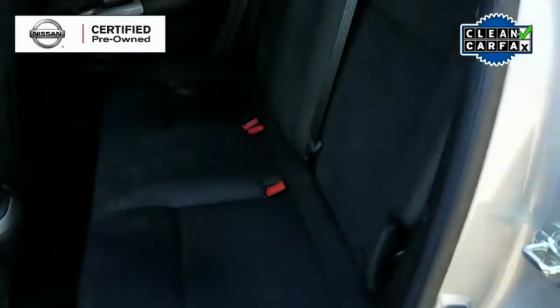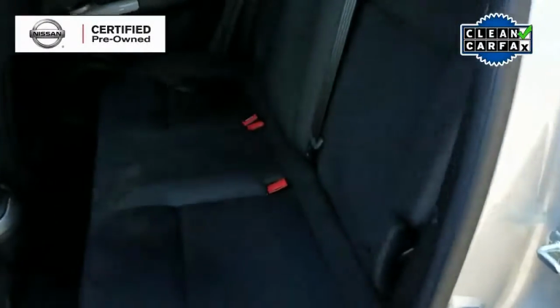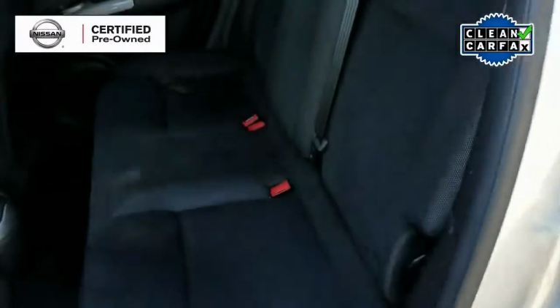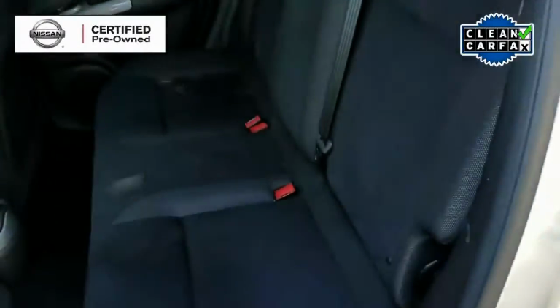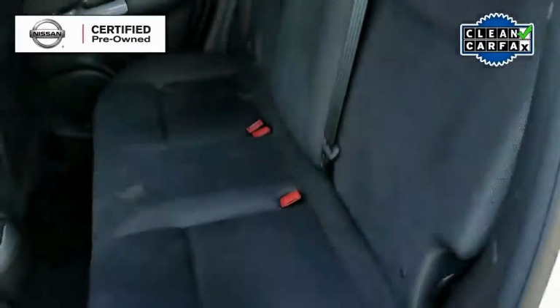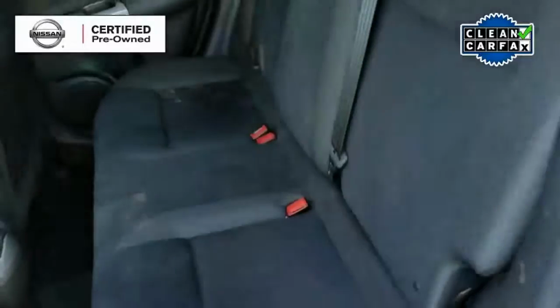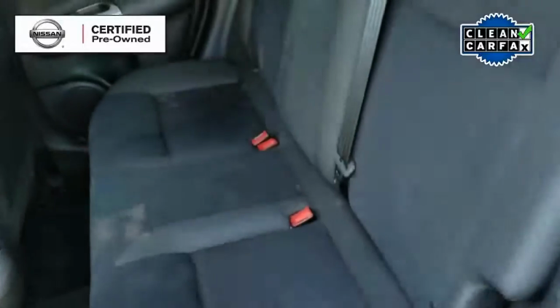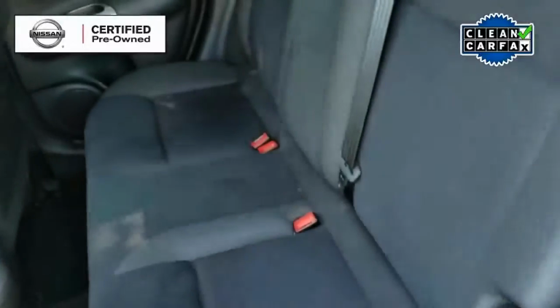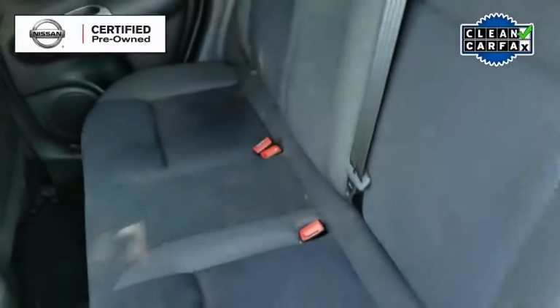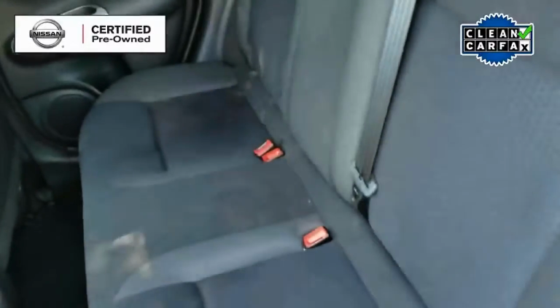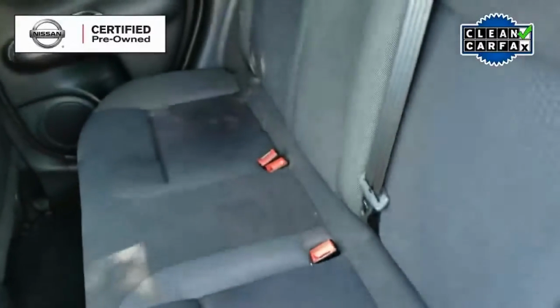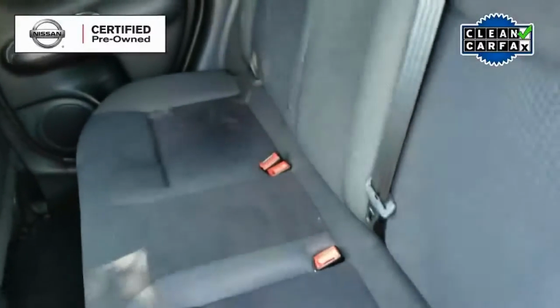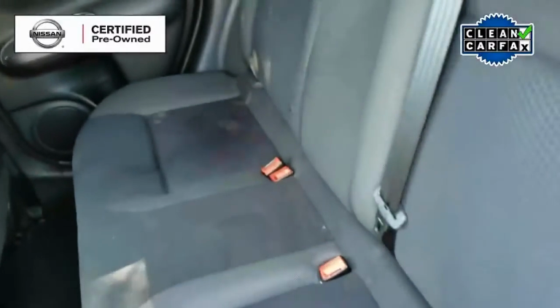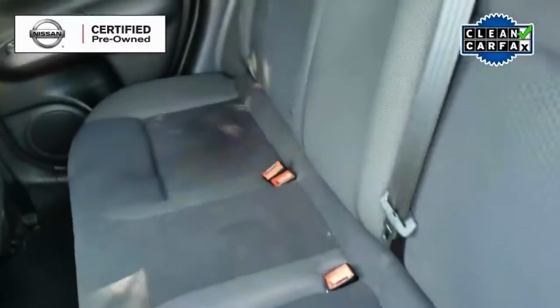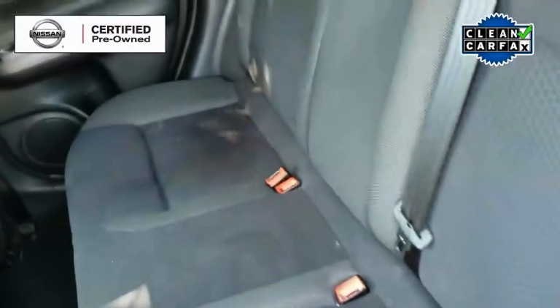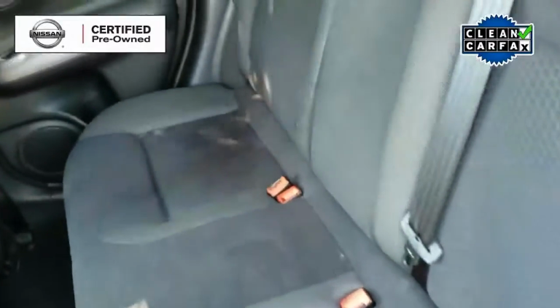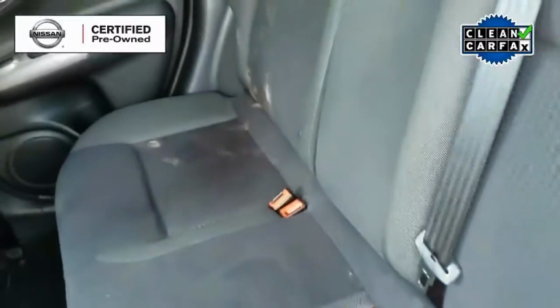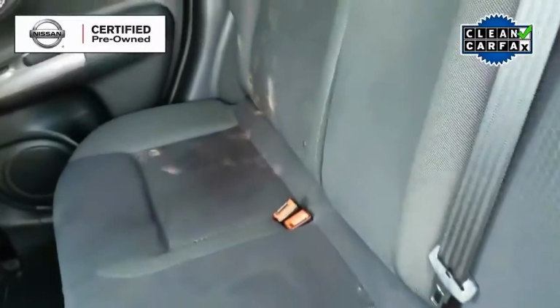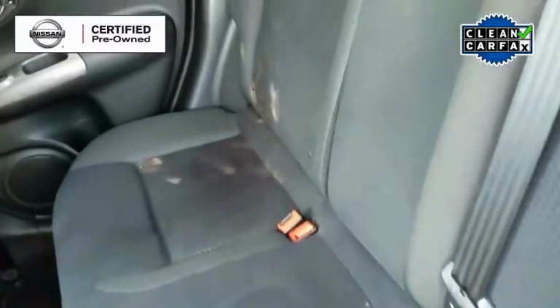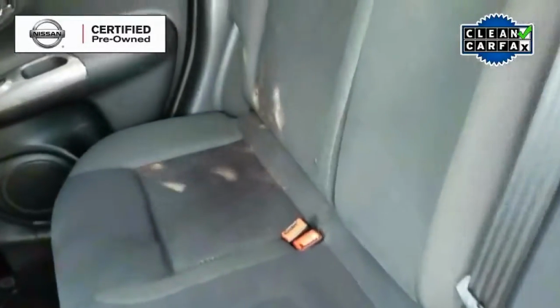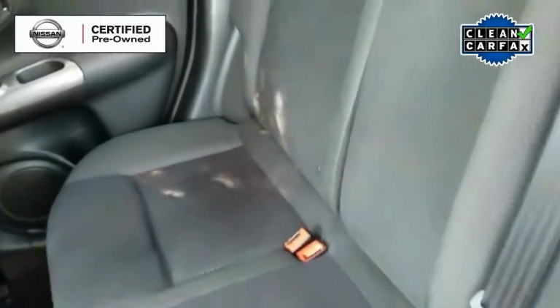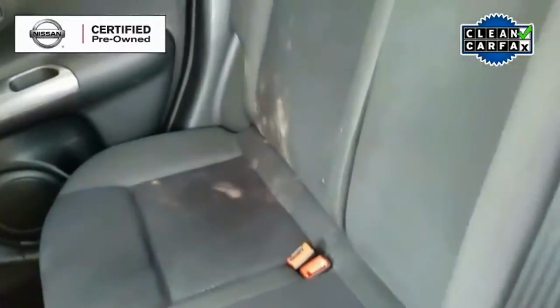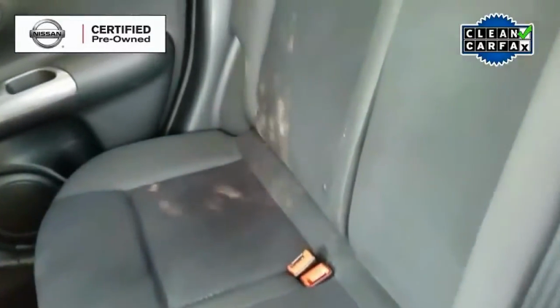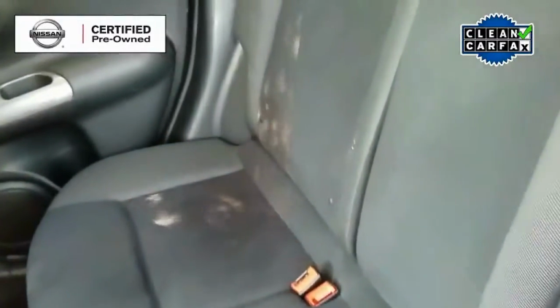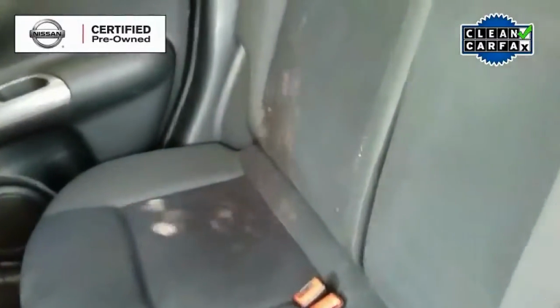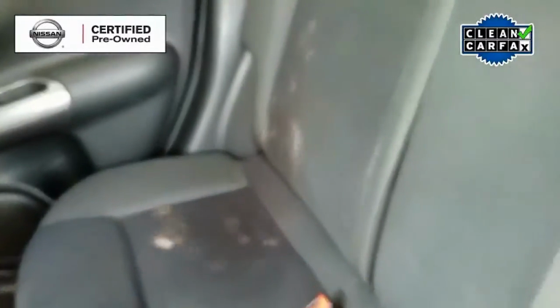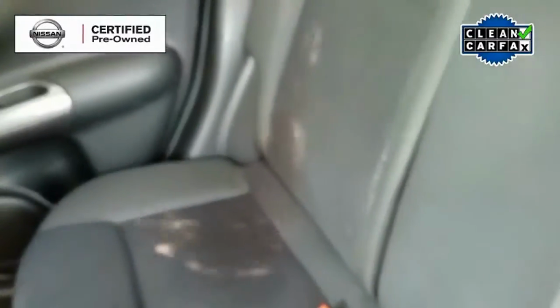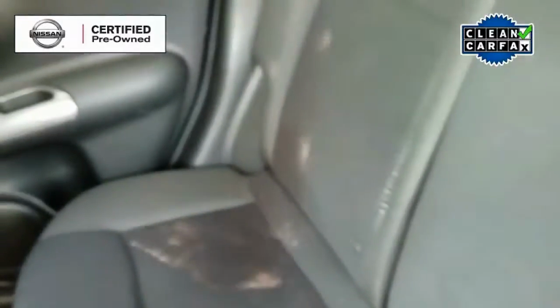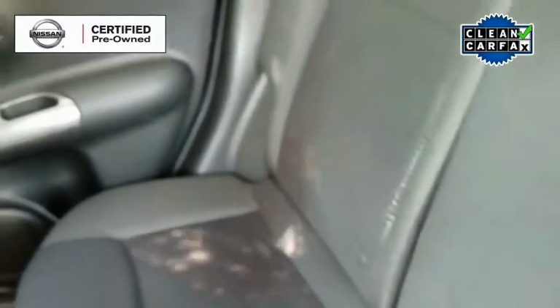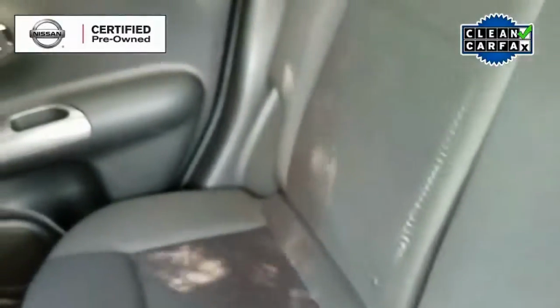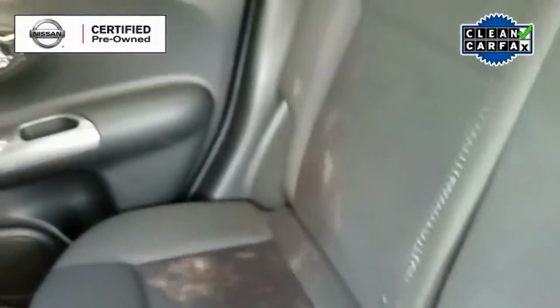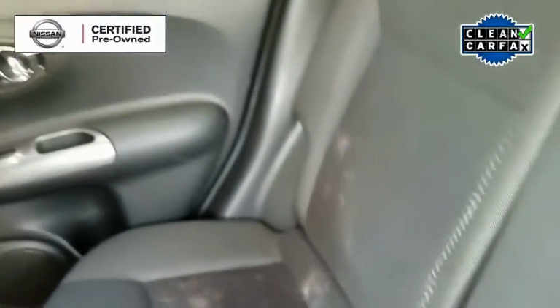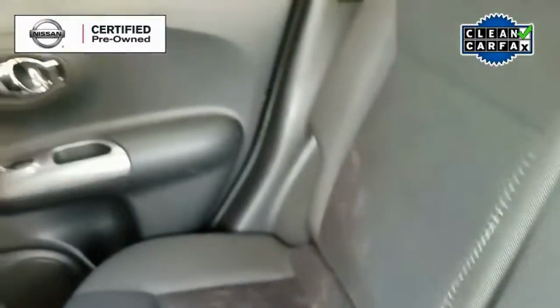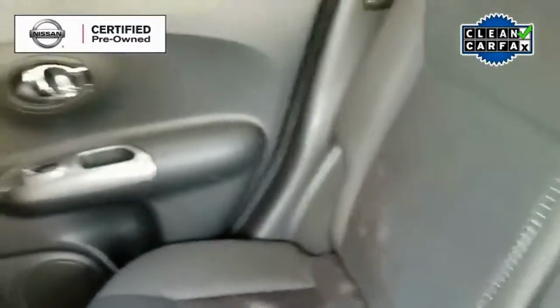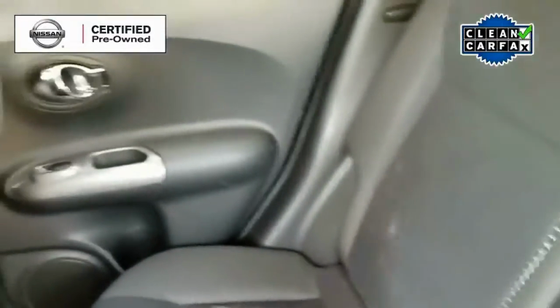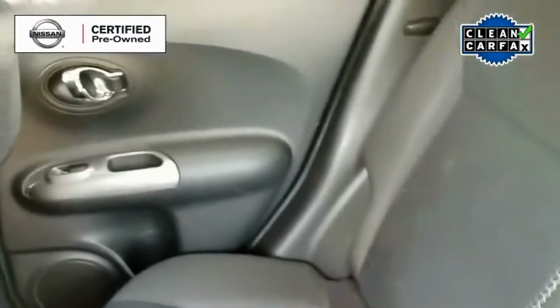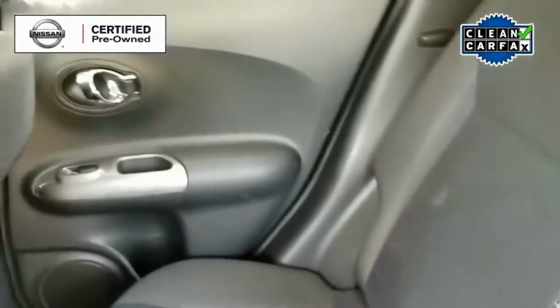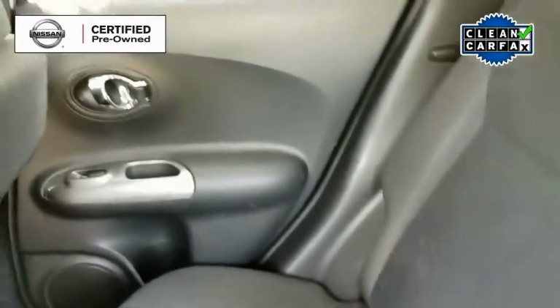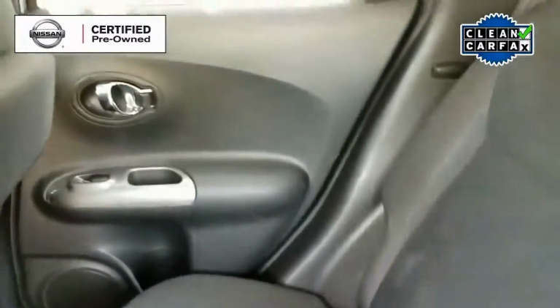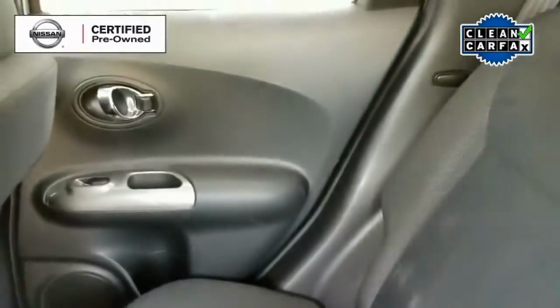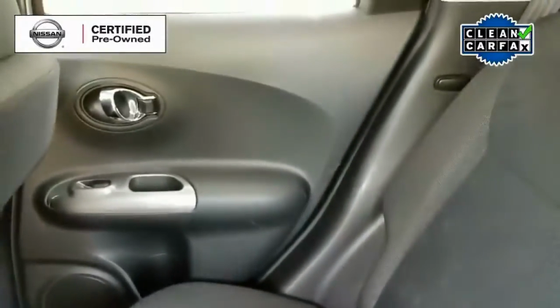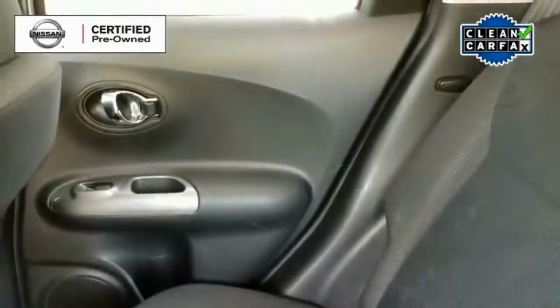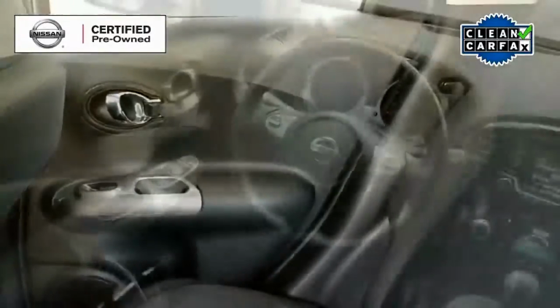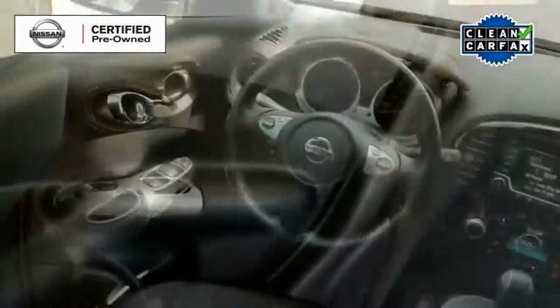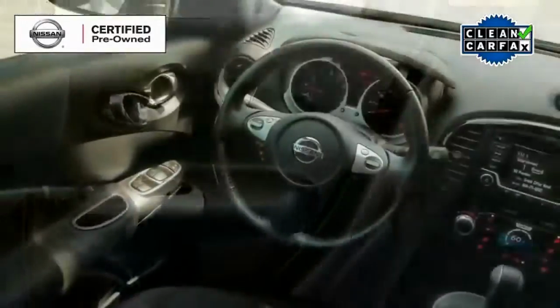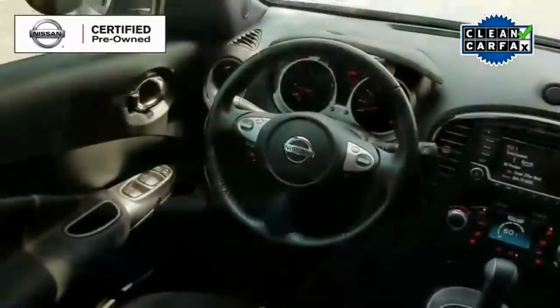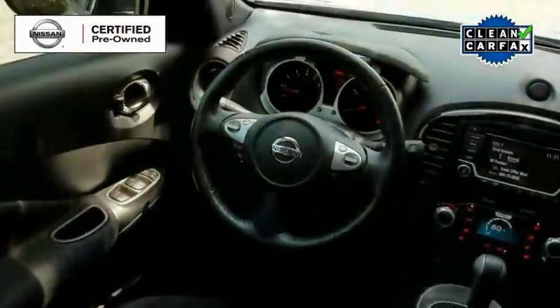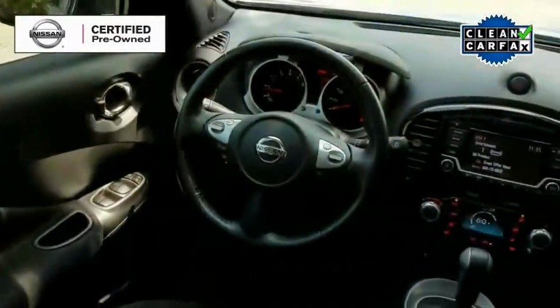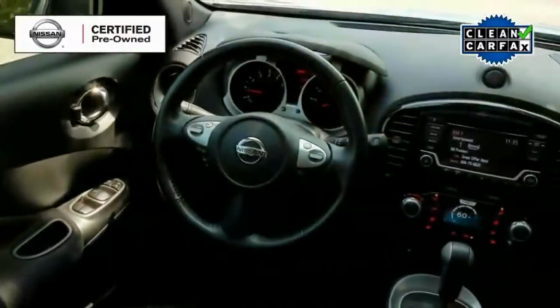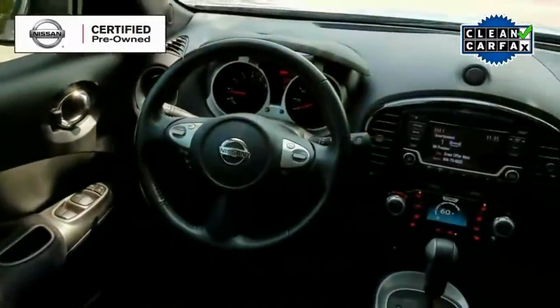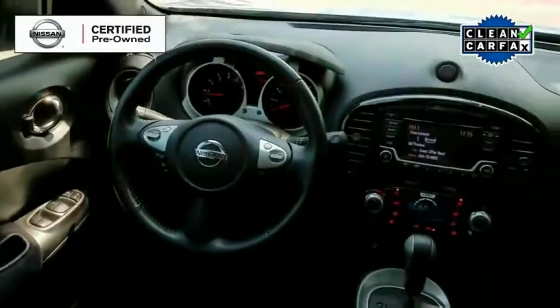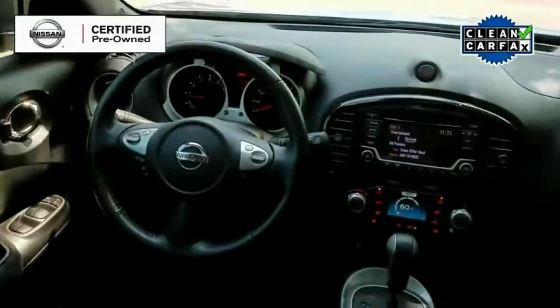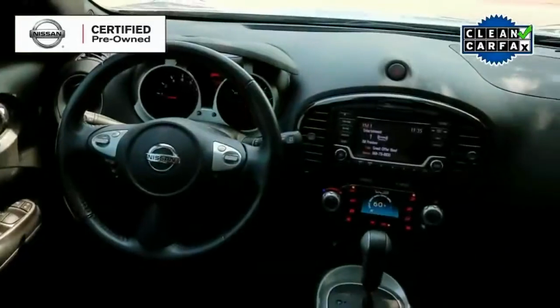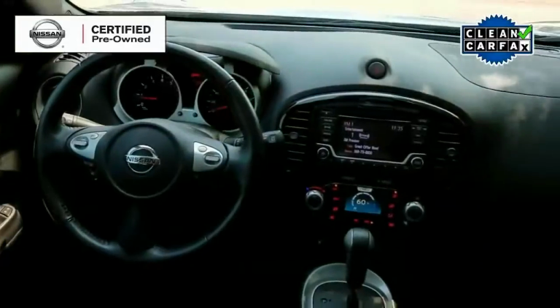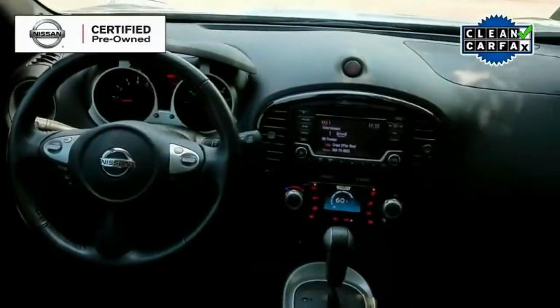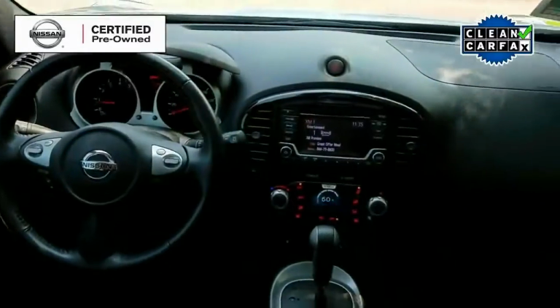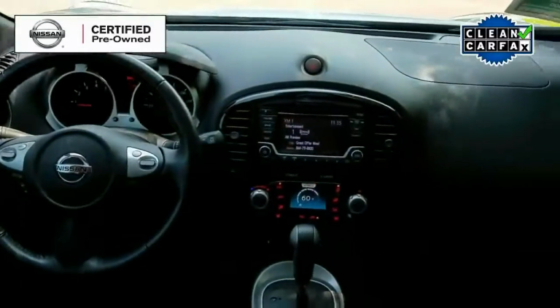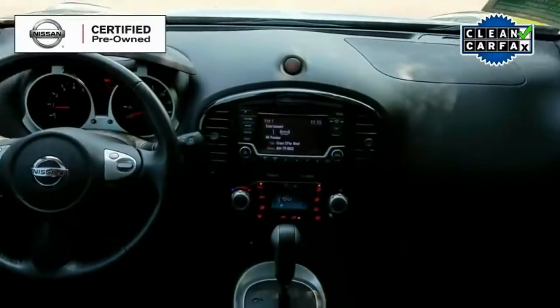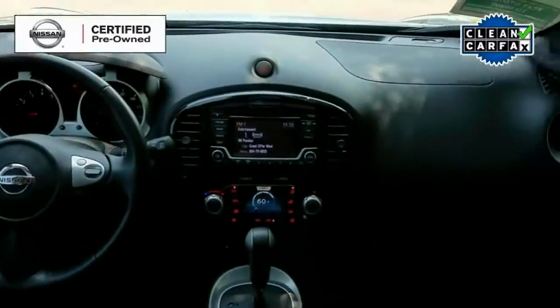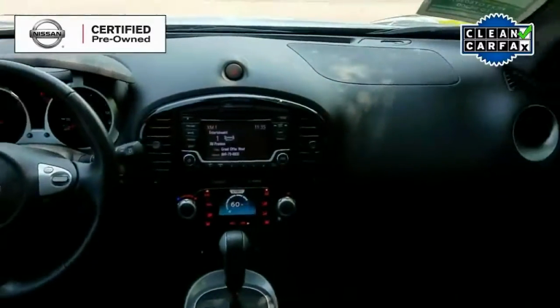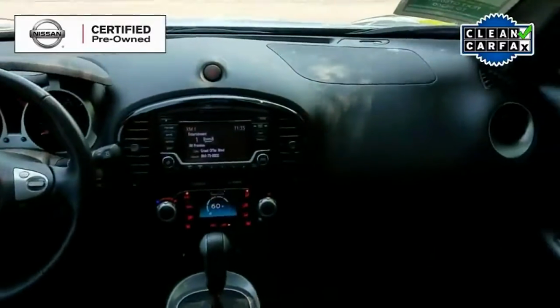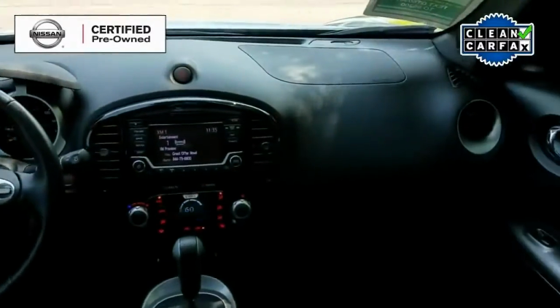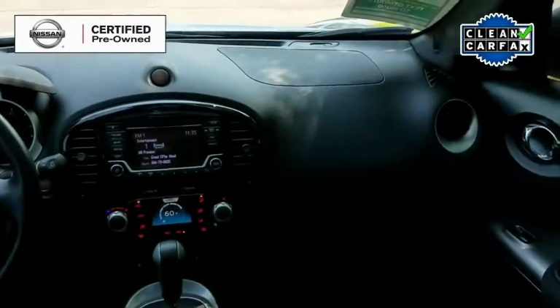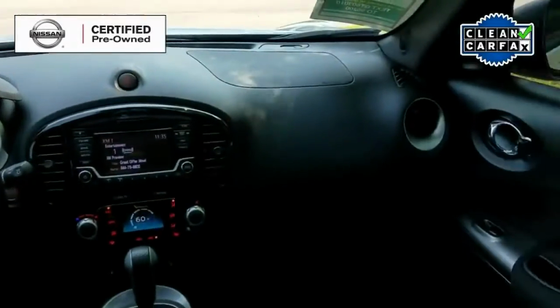Now in the back we do see that the seats are in perfect condition and have plenty of room for three passengers.